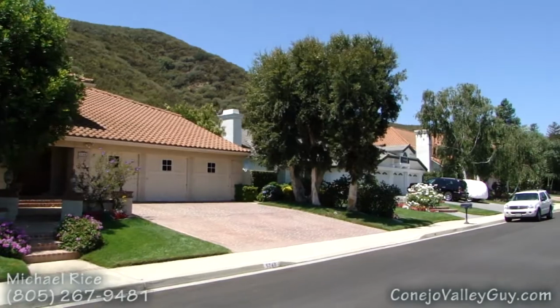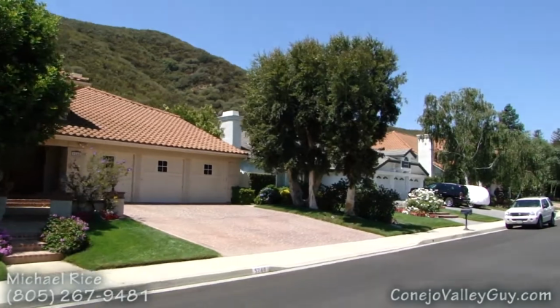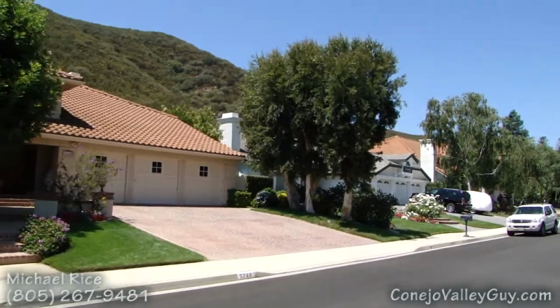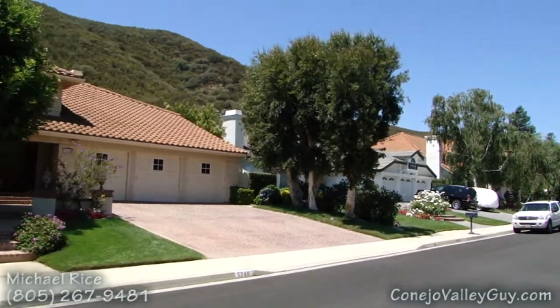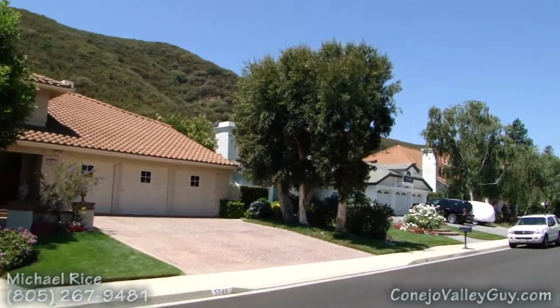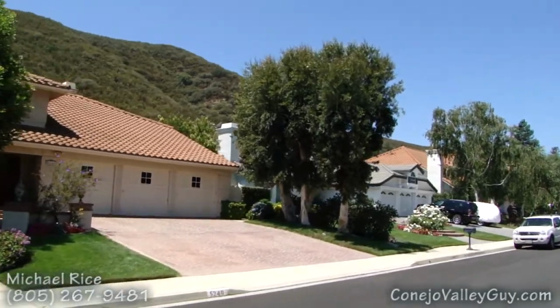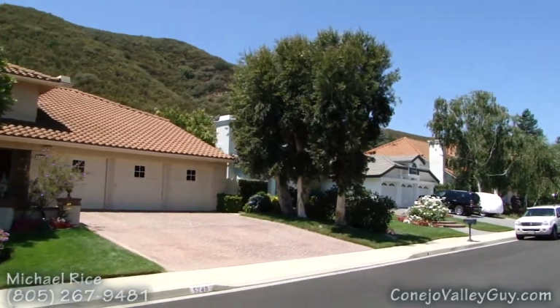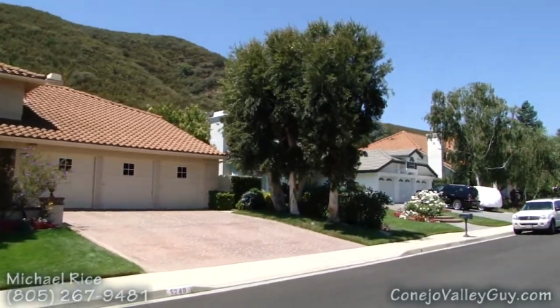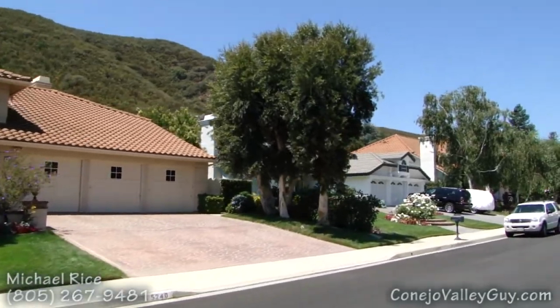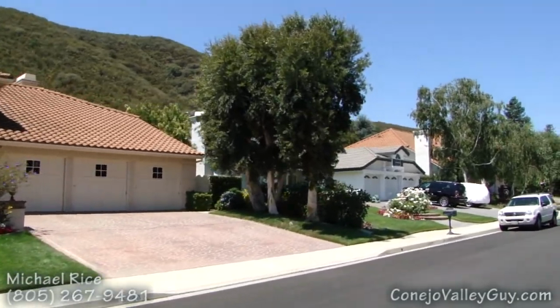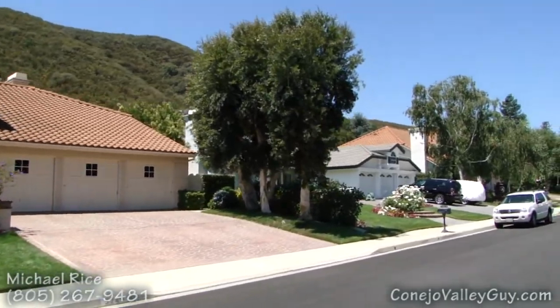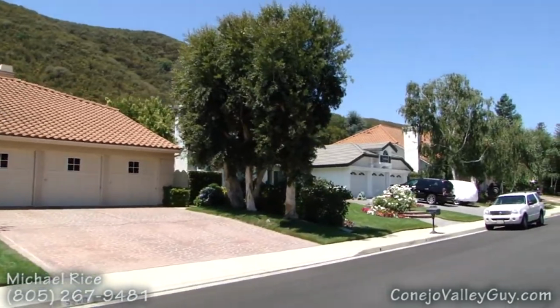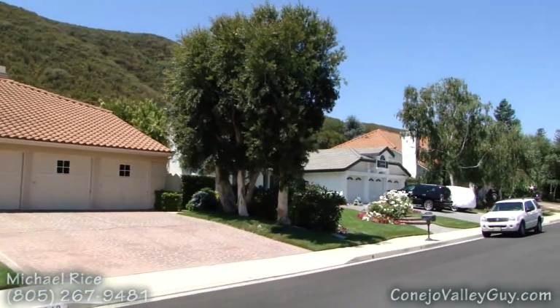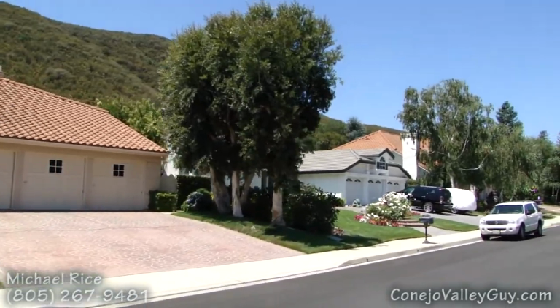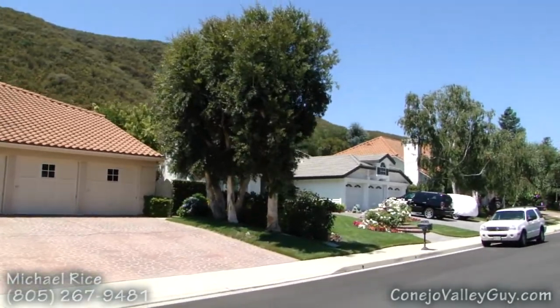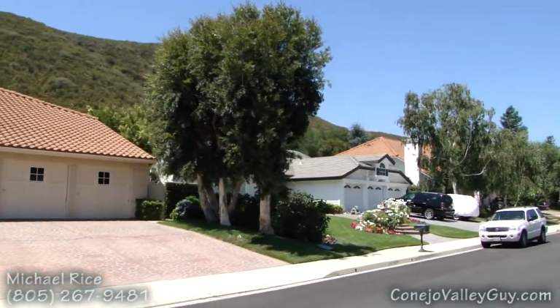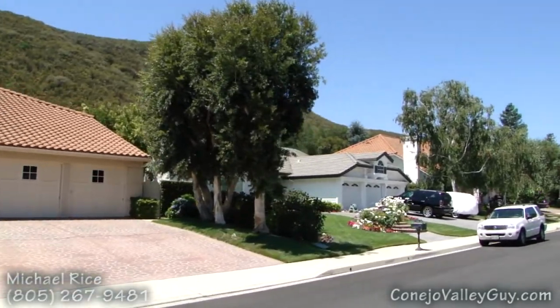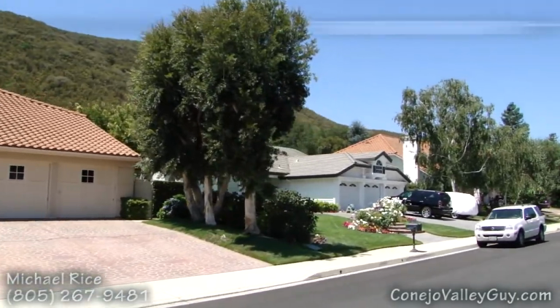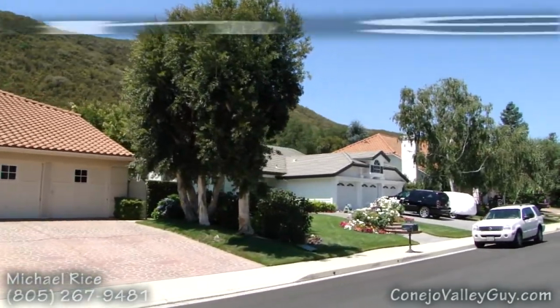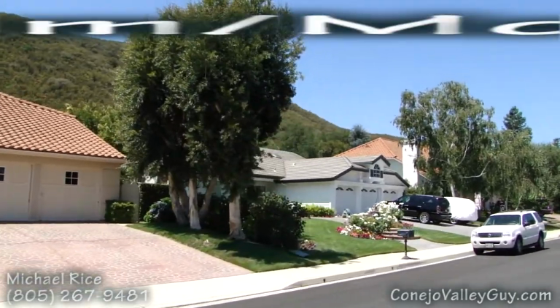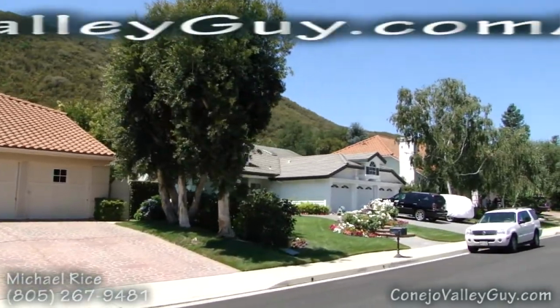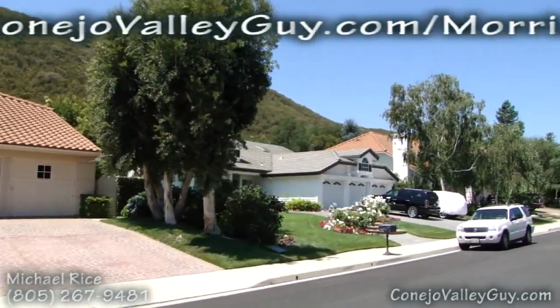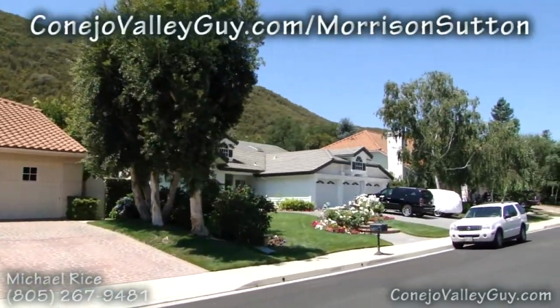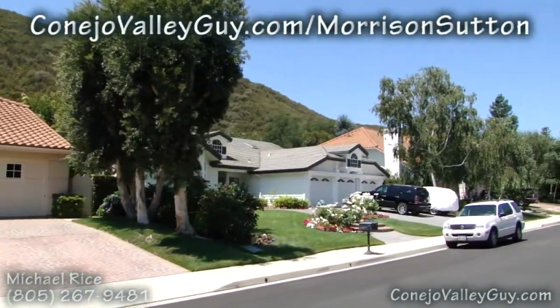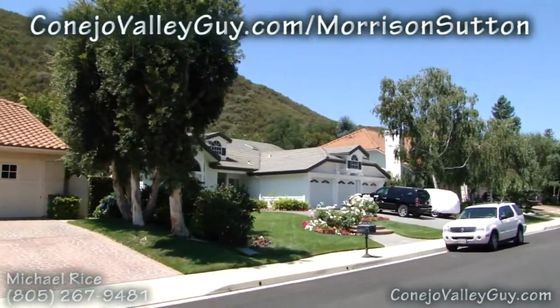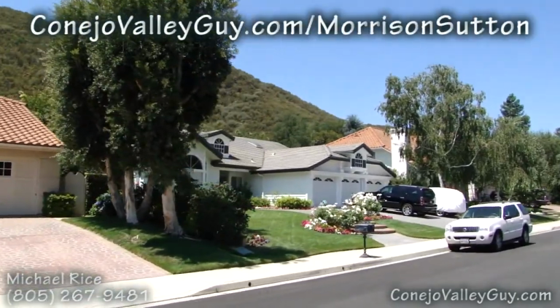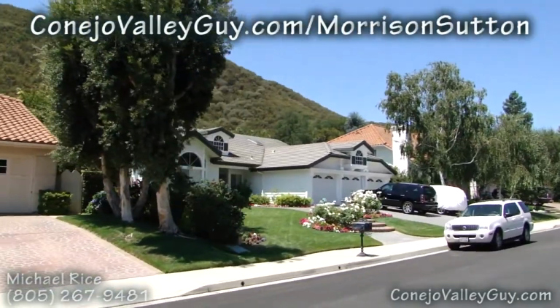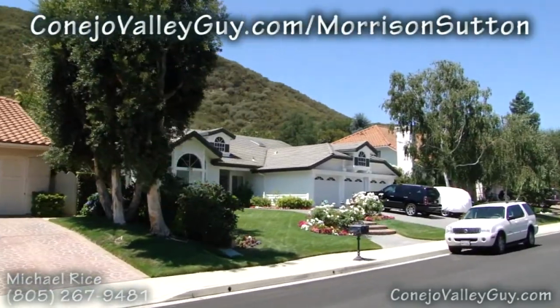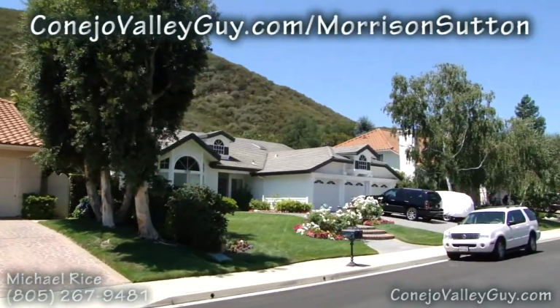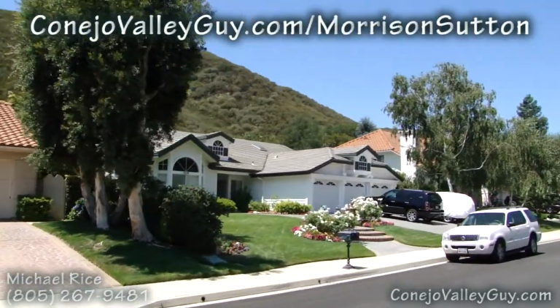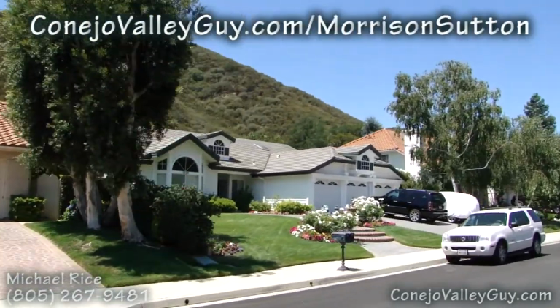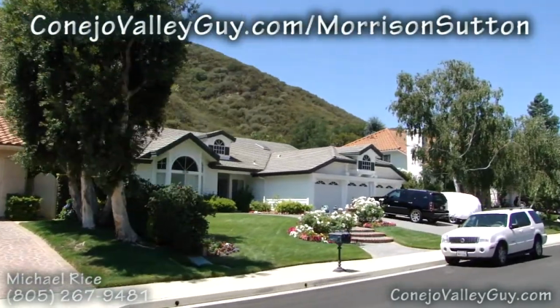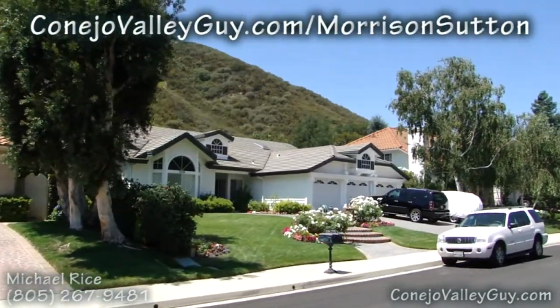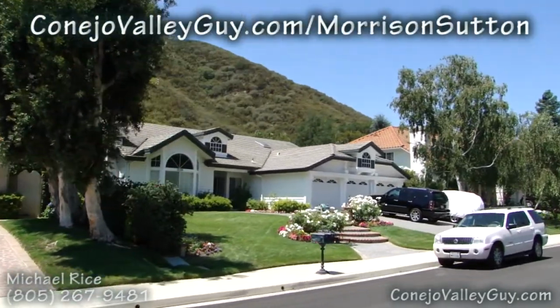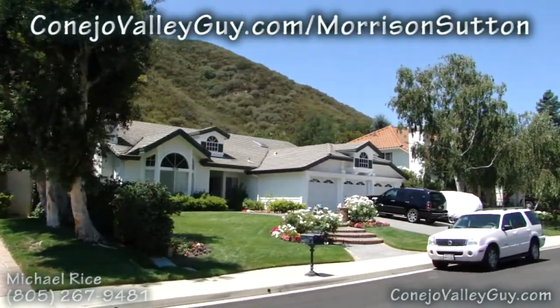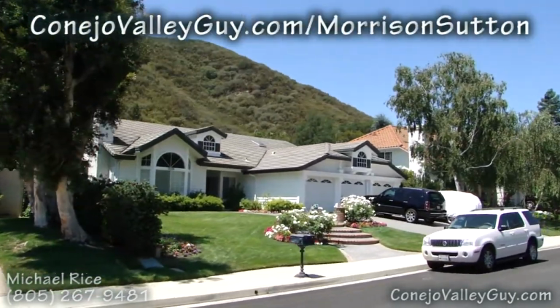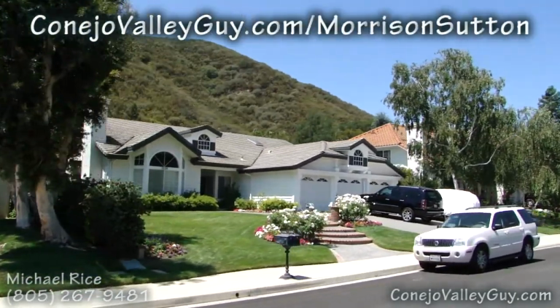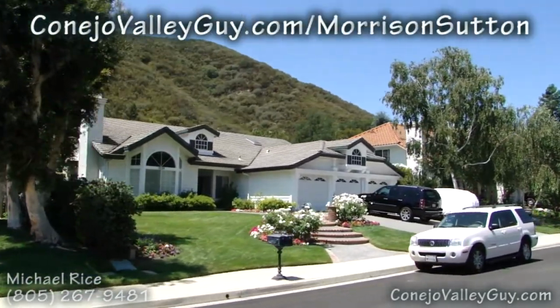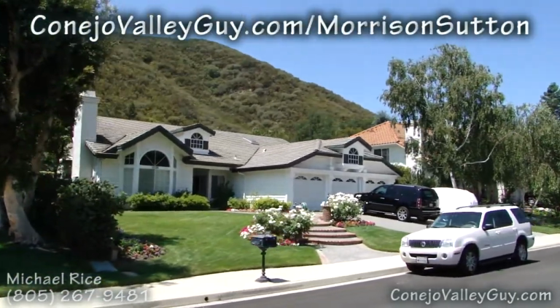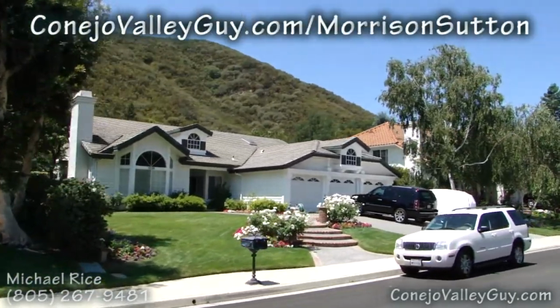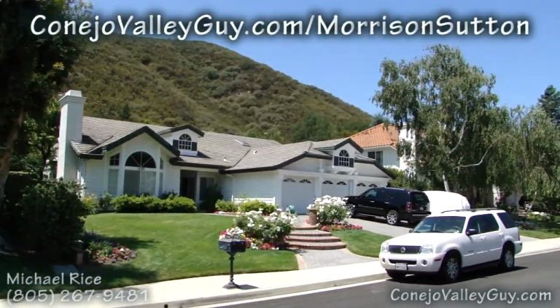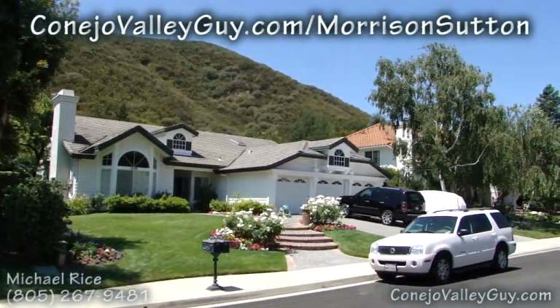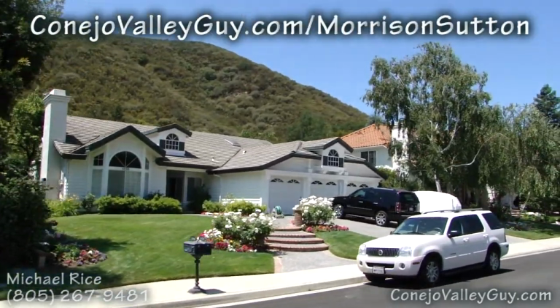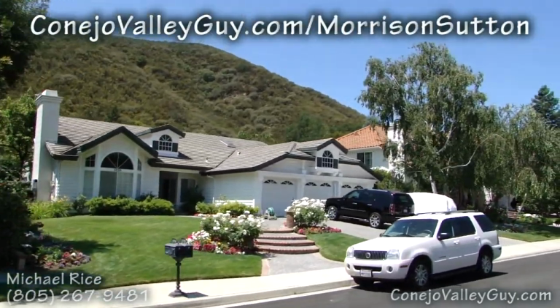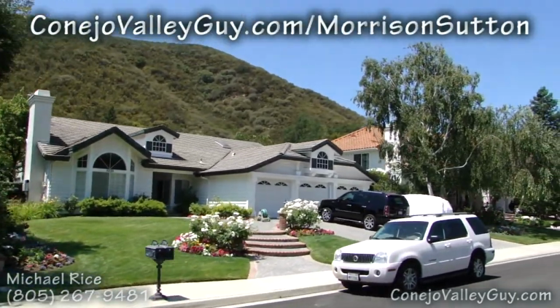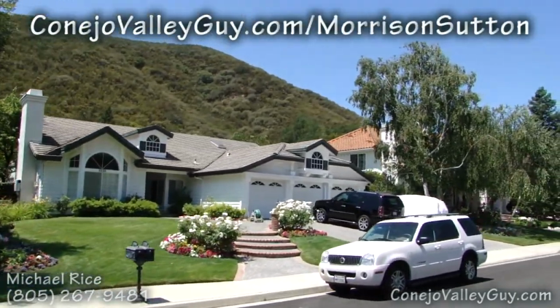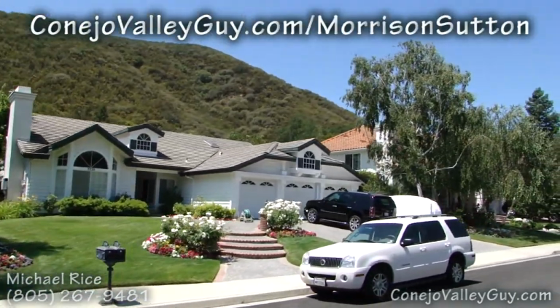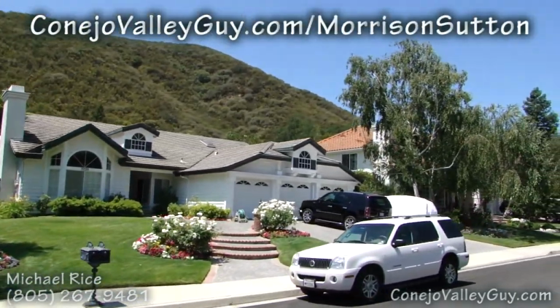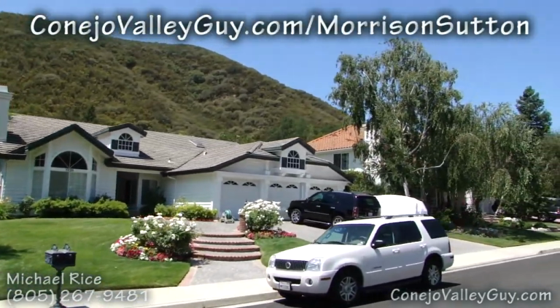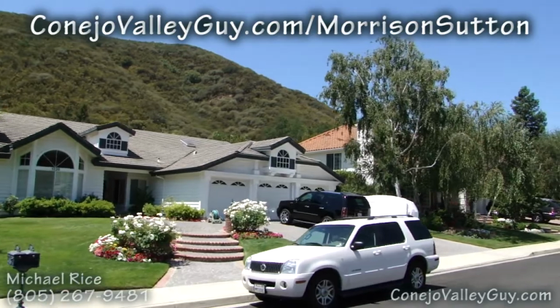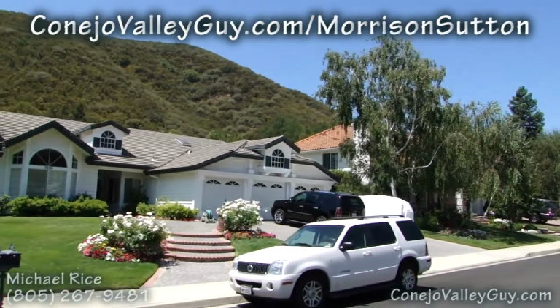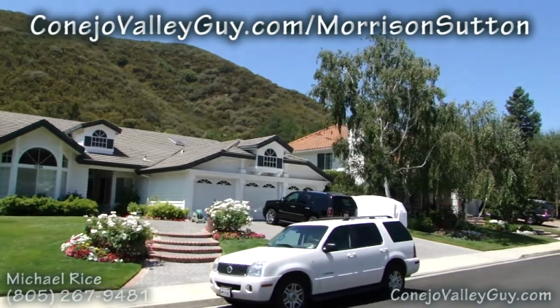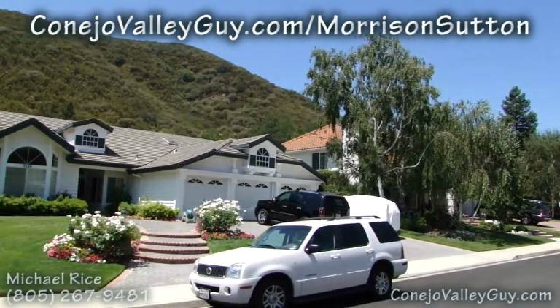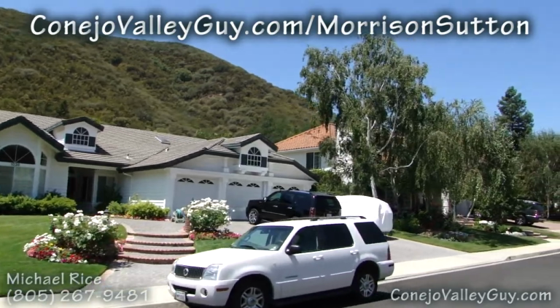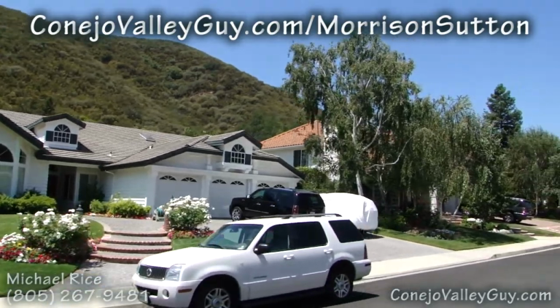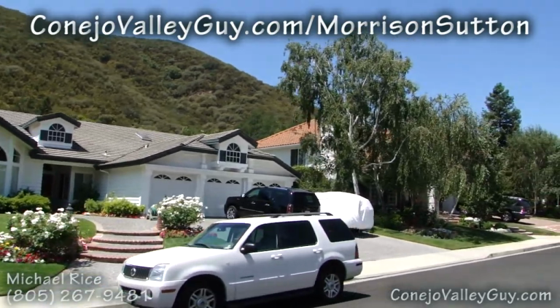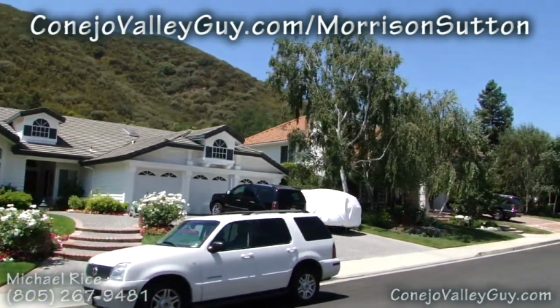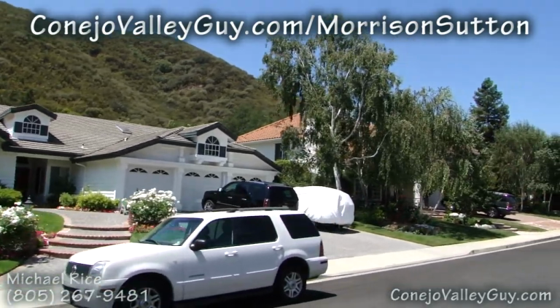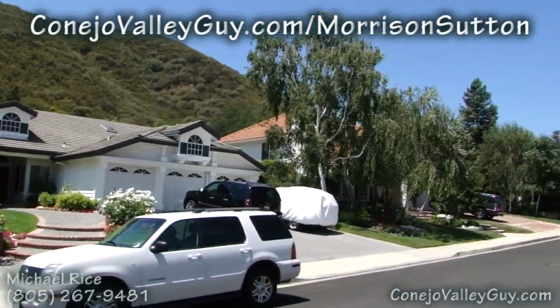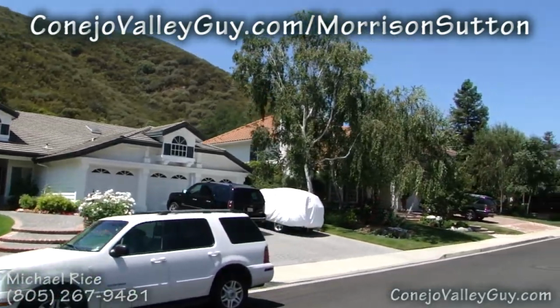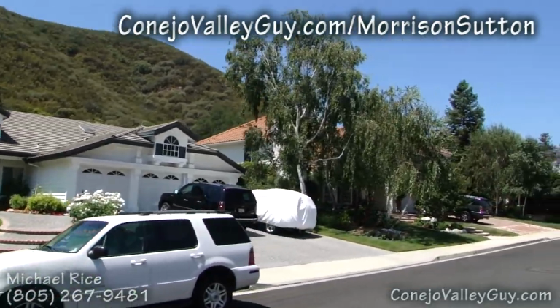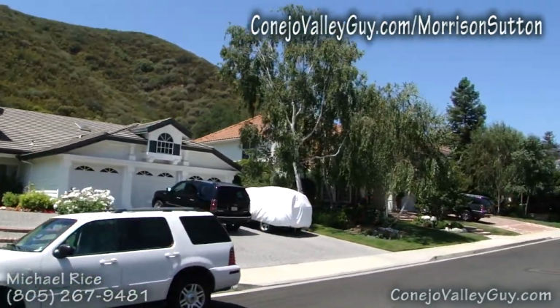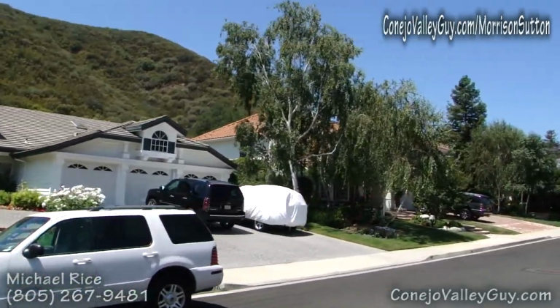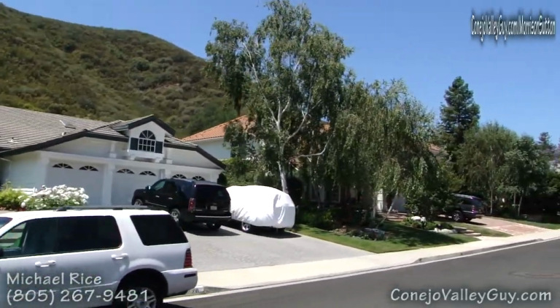You can get all the latest pricing info for Morris and Sutton at my website, CaneoValleyGuy.com/MorrisAndSutton.